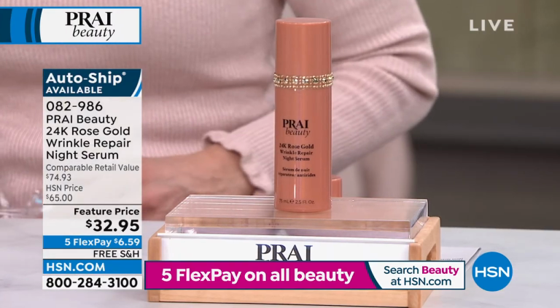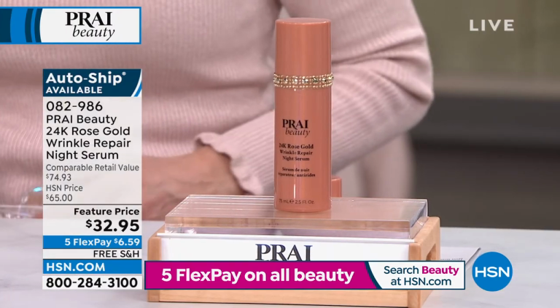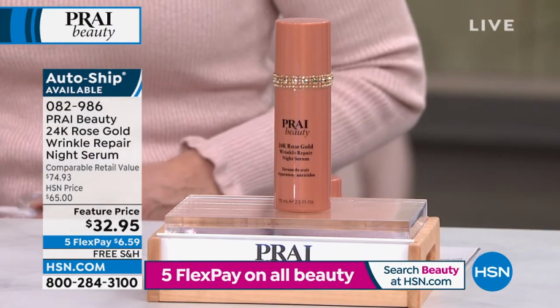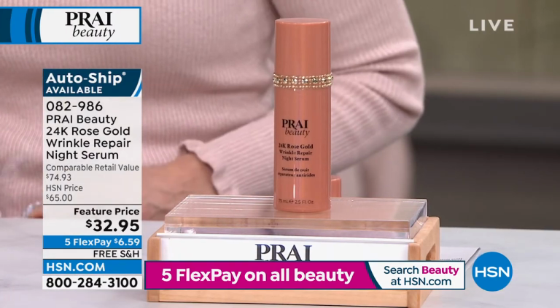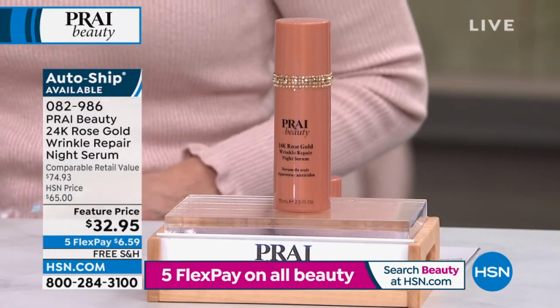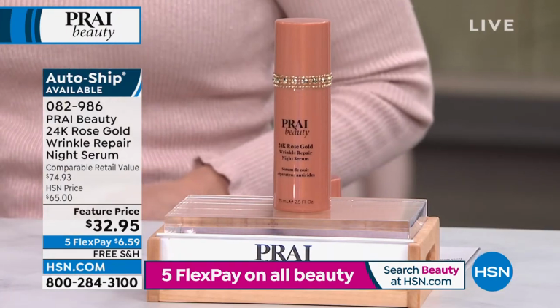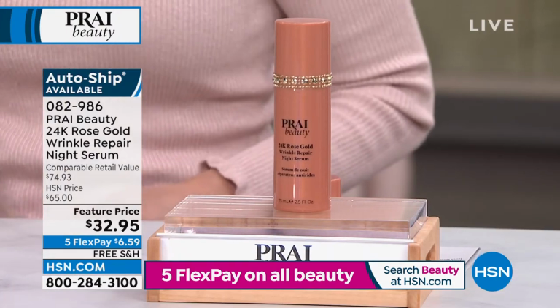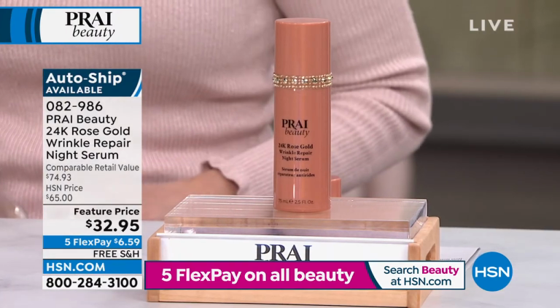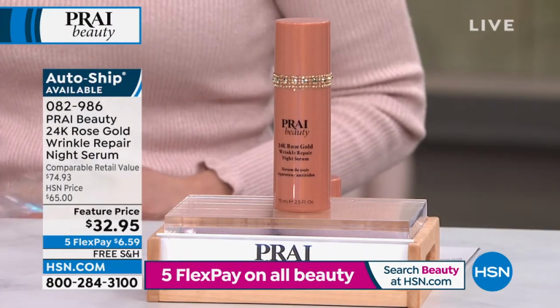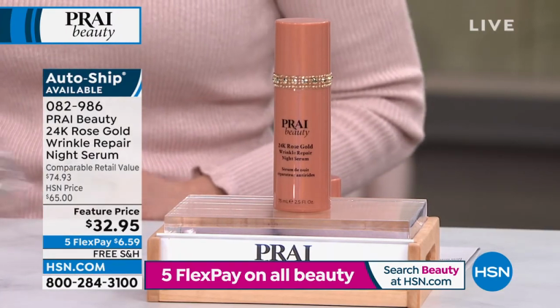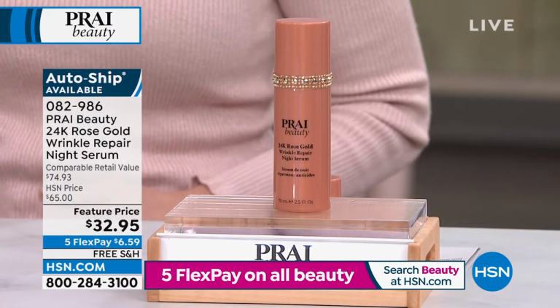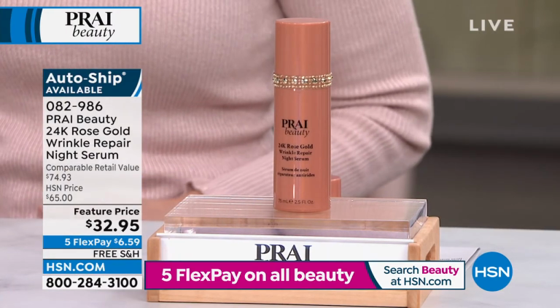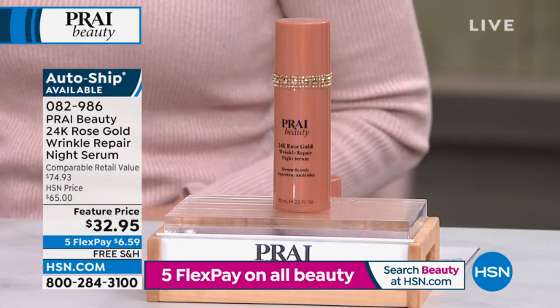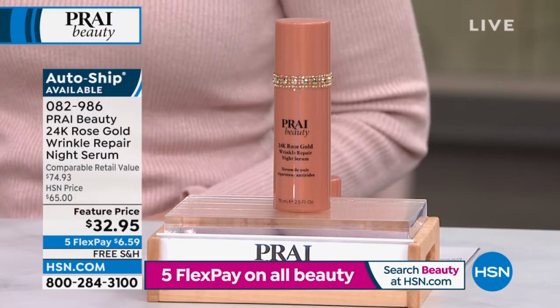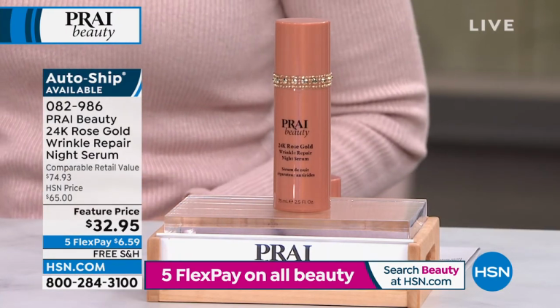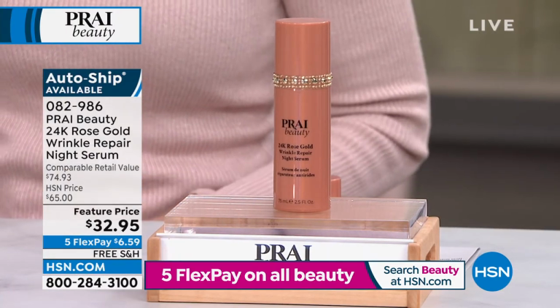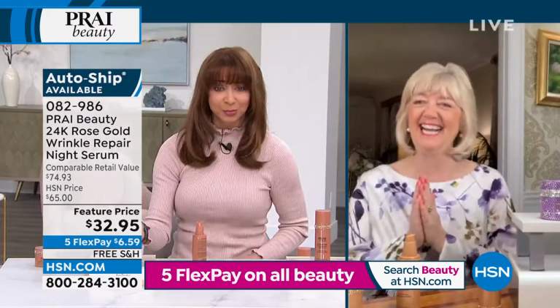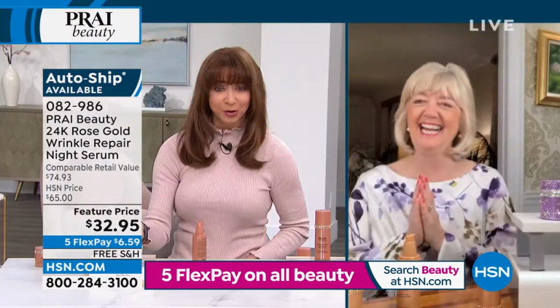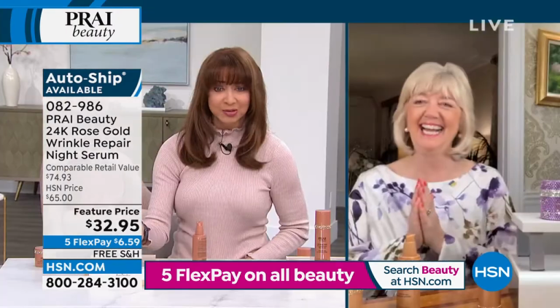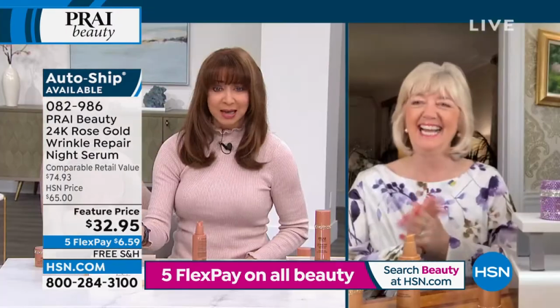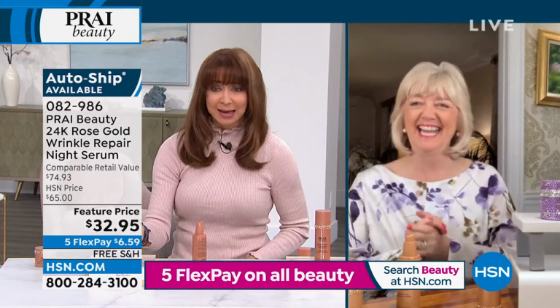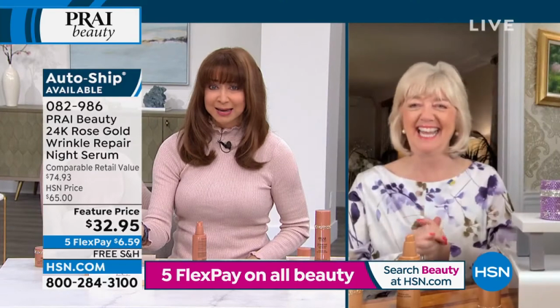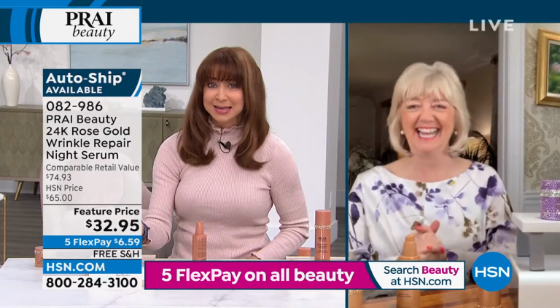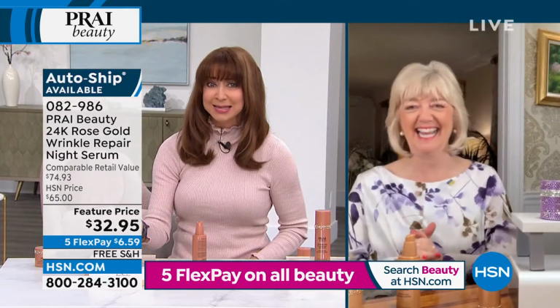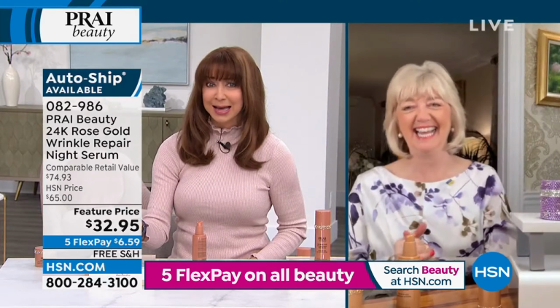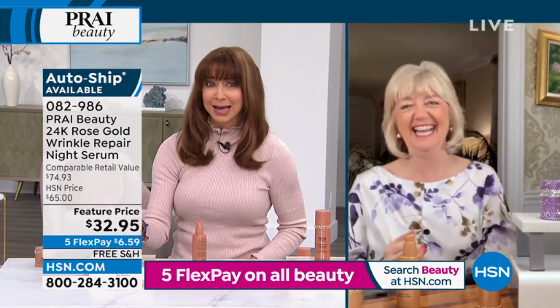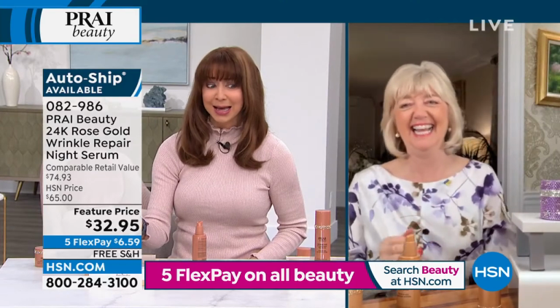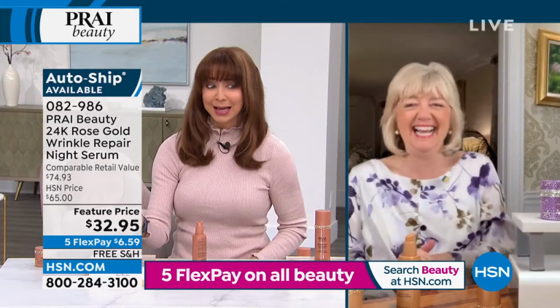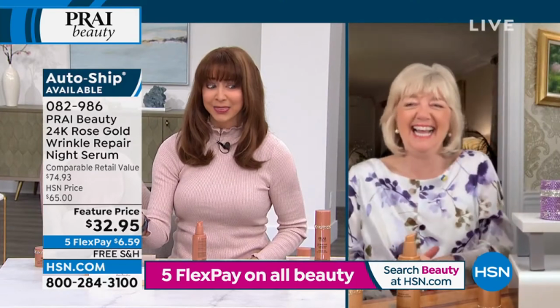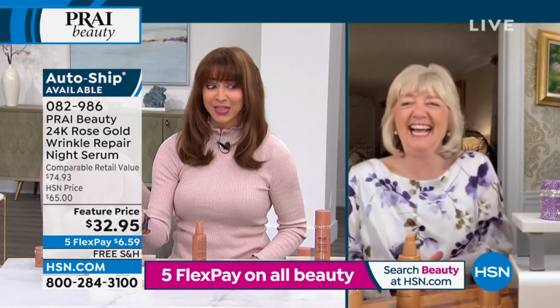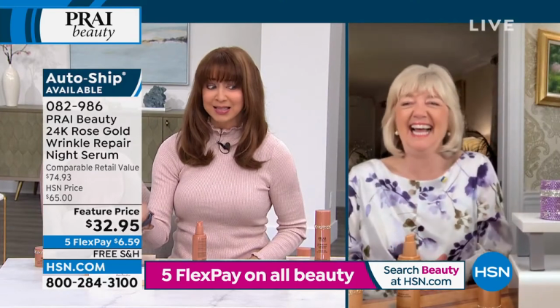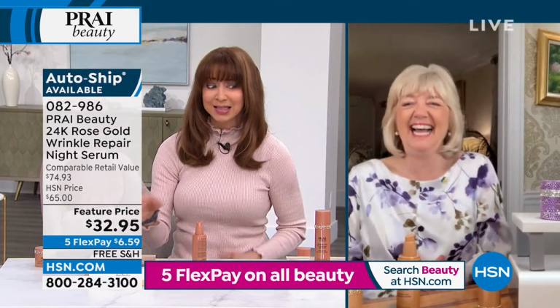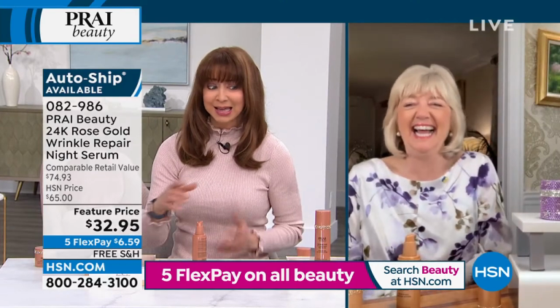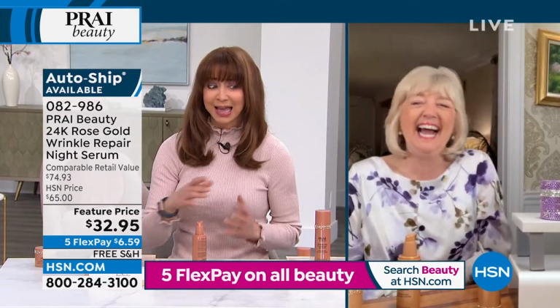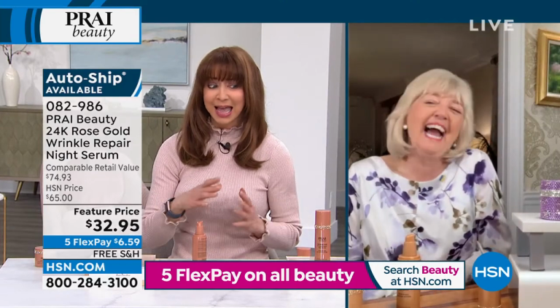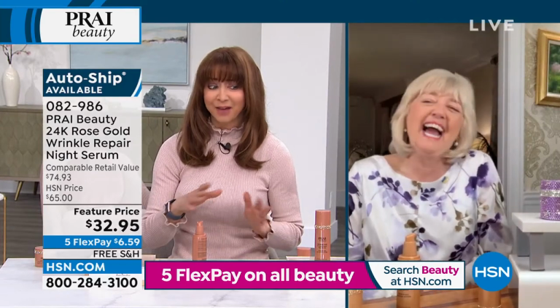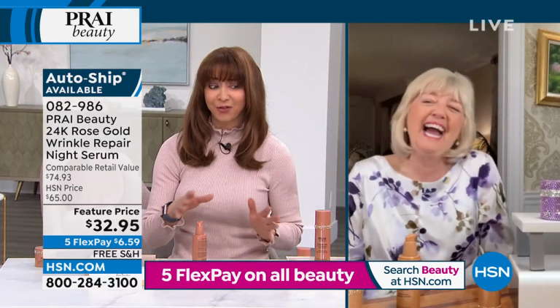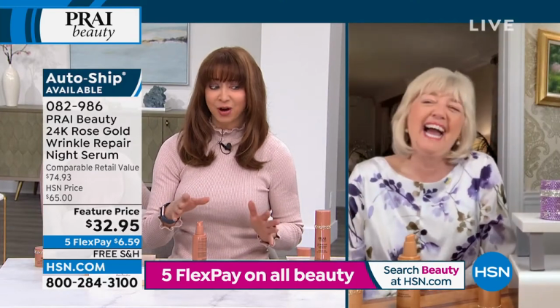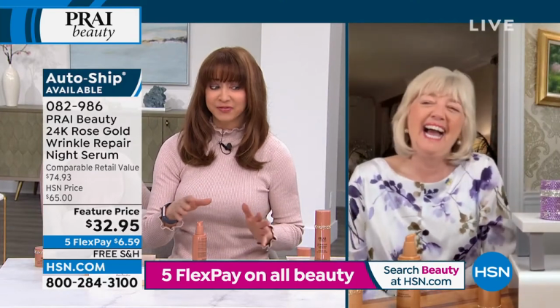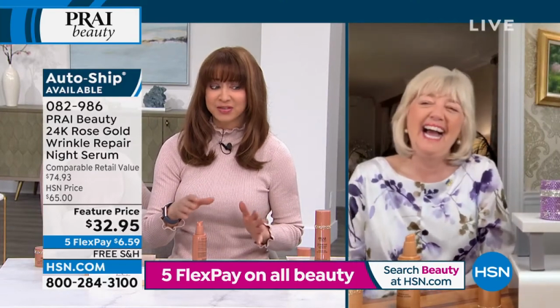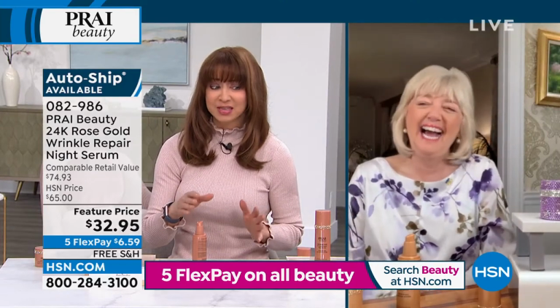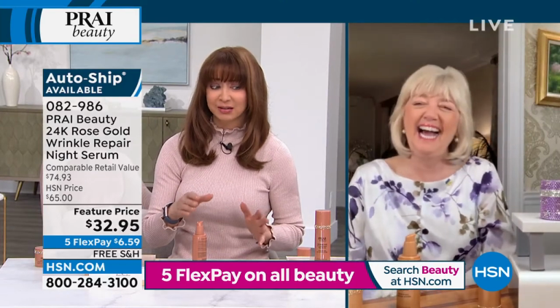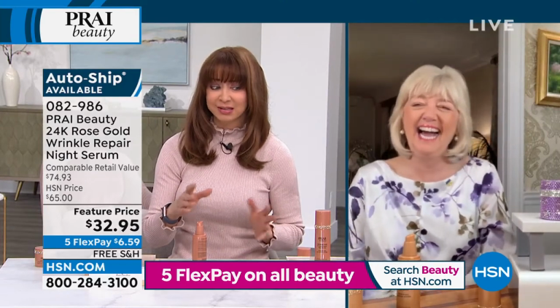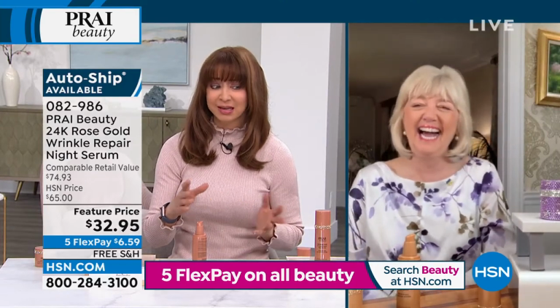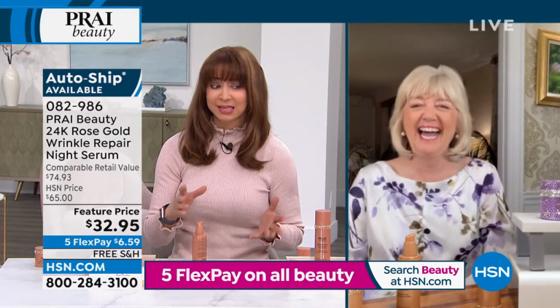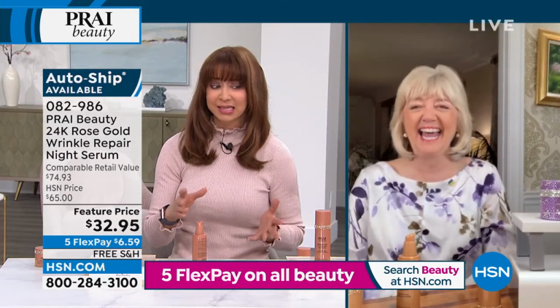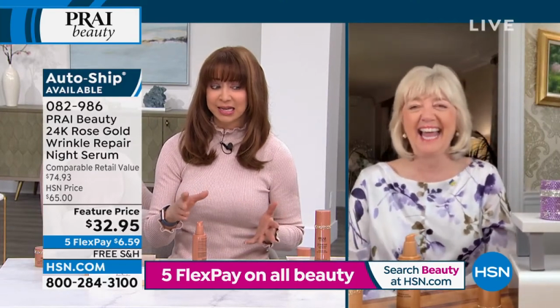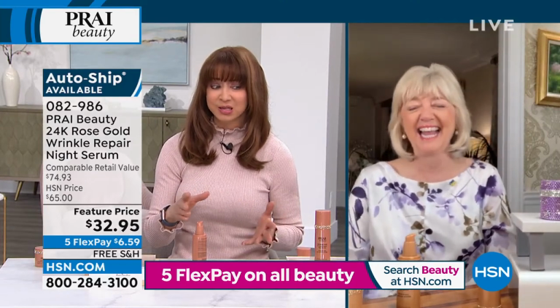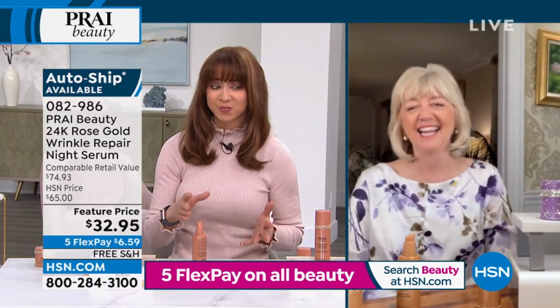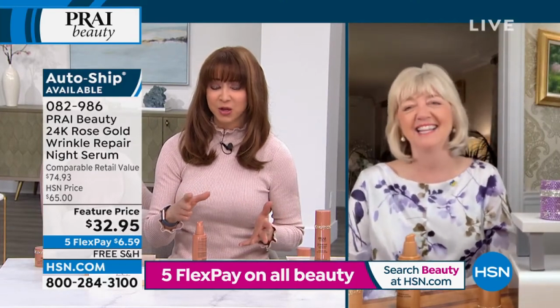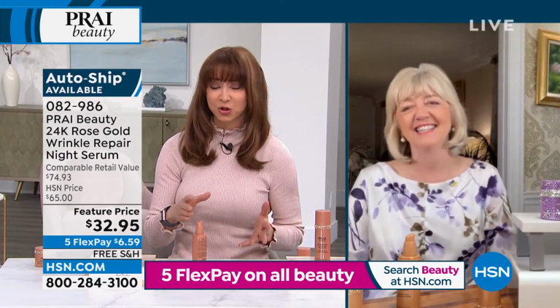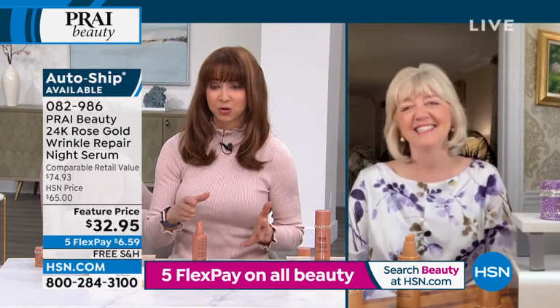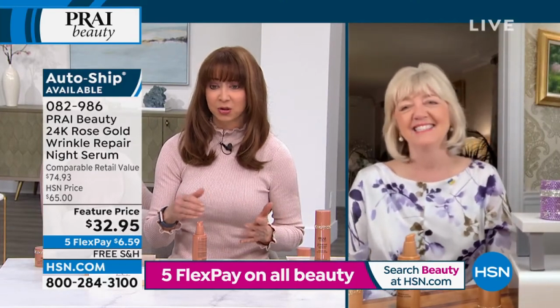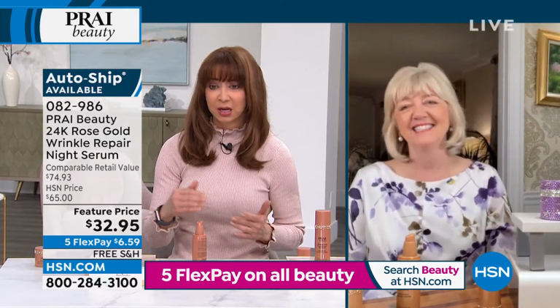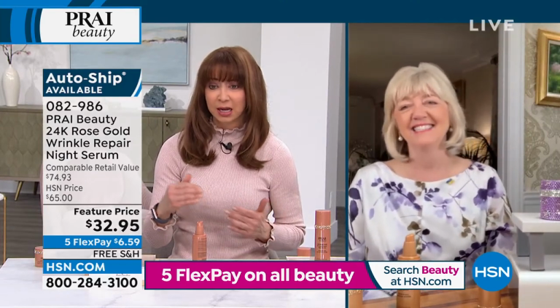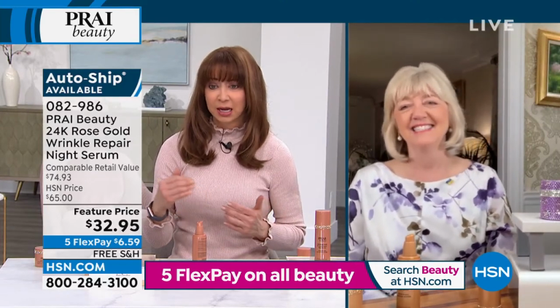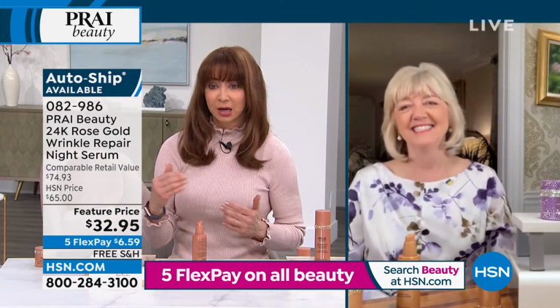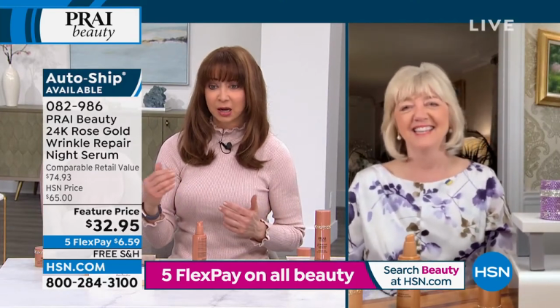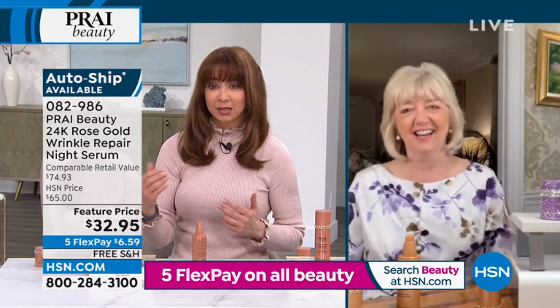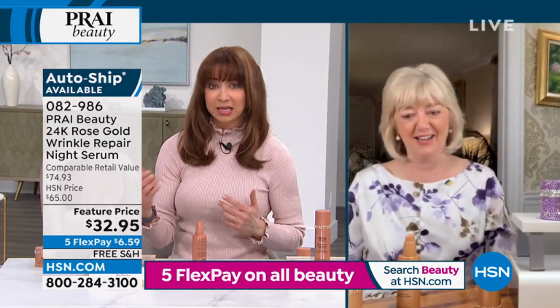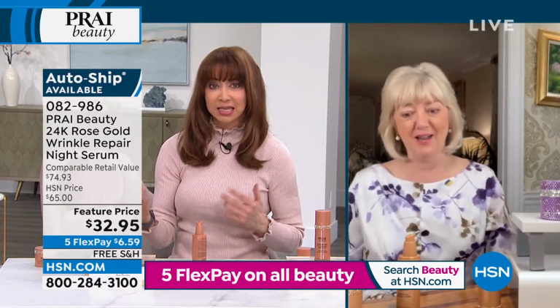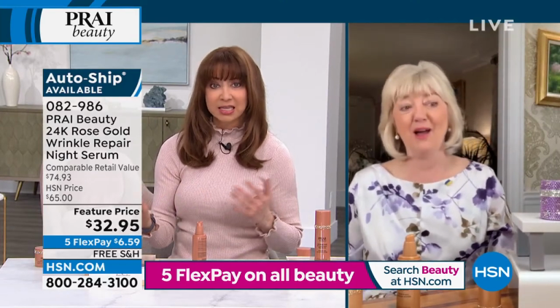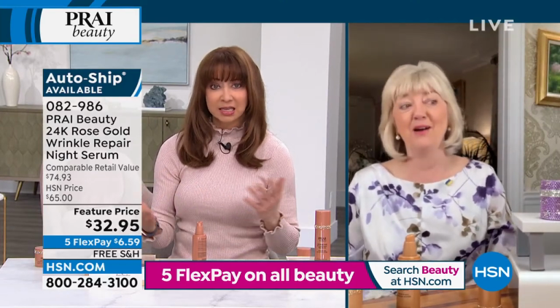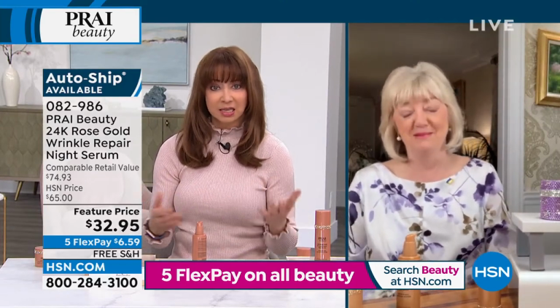I guess you love your customers because that's like a half-off sale. It's like a today's special. I know.